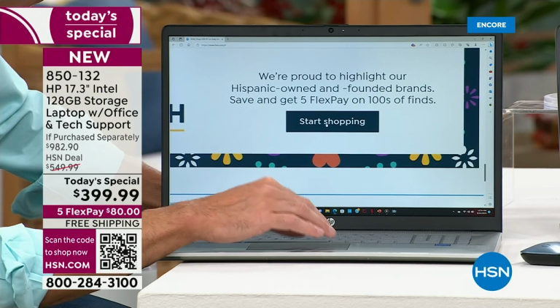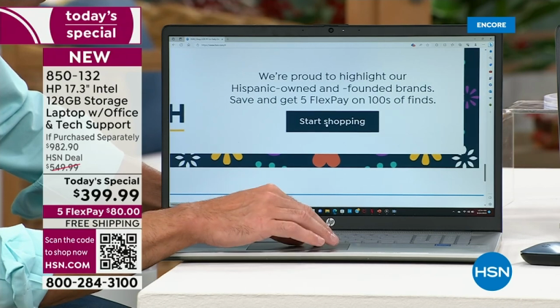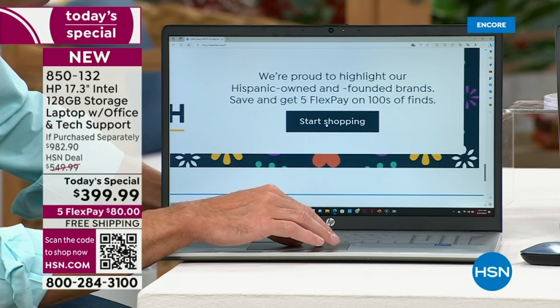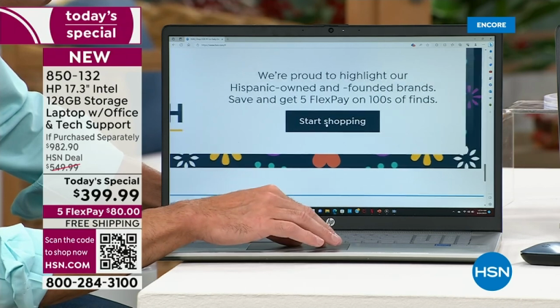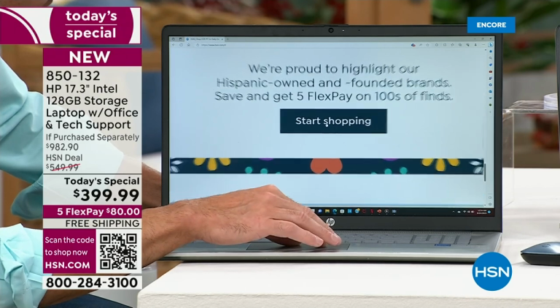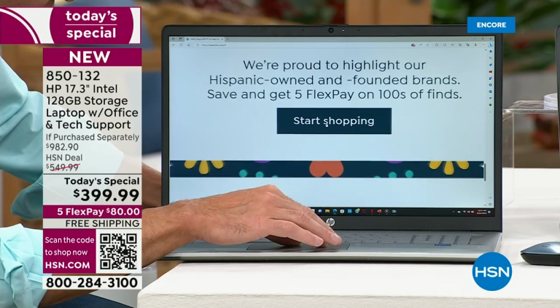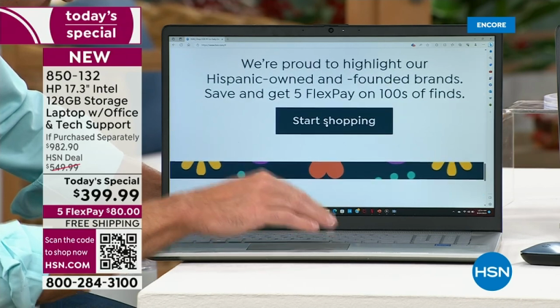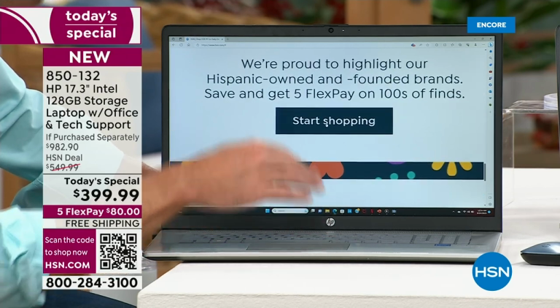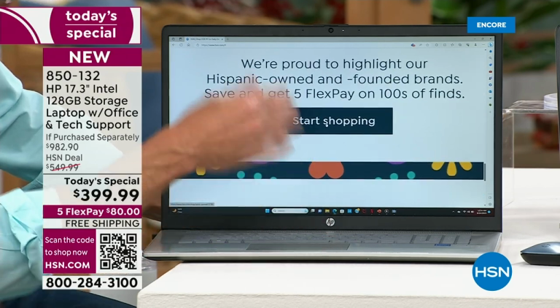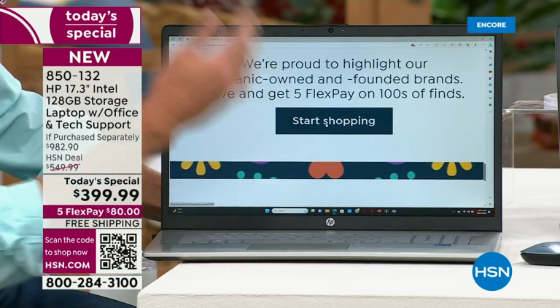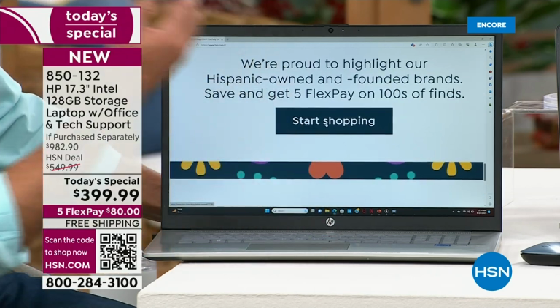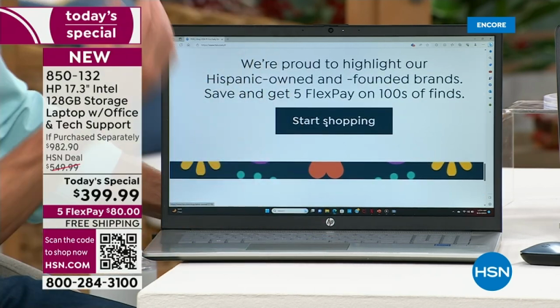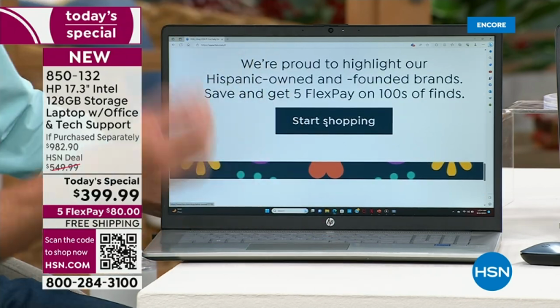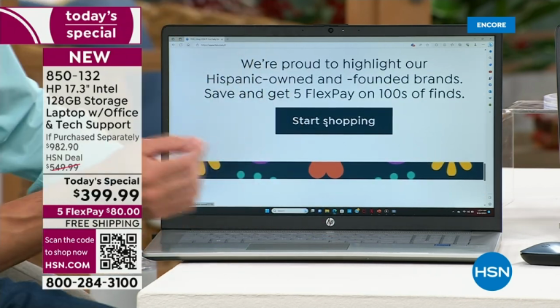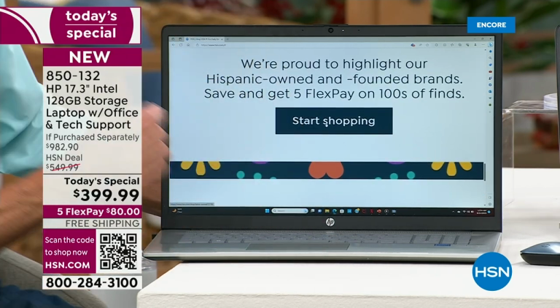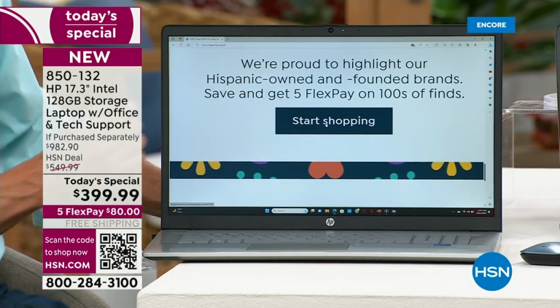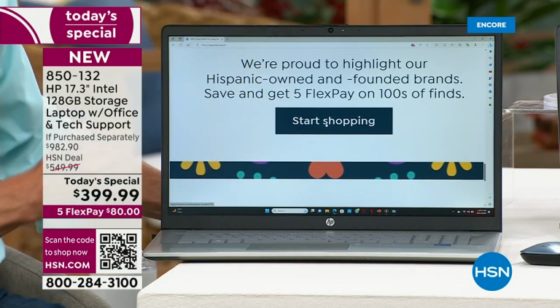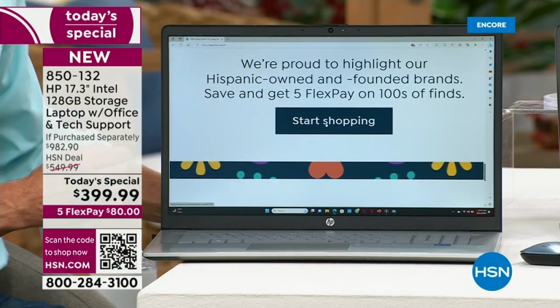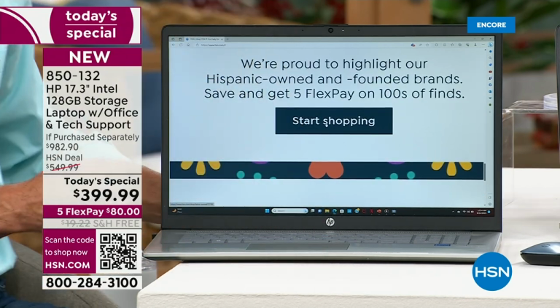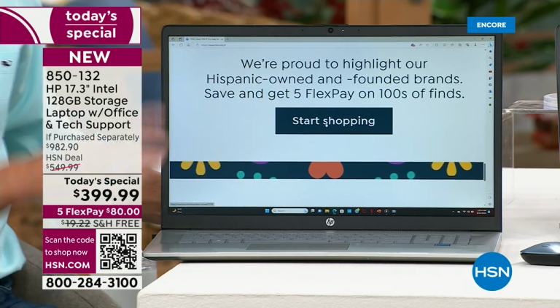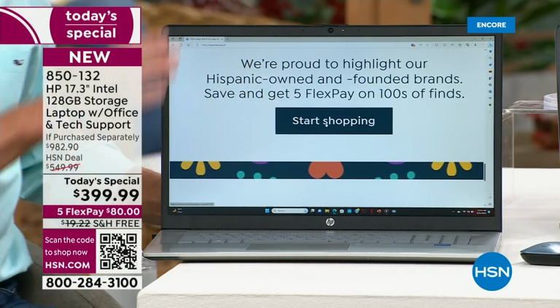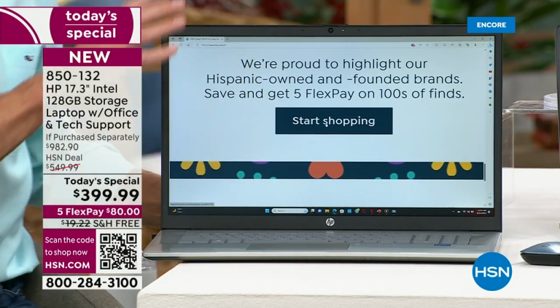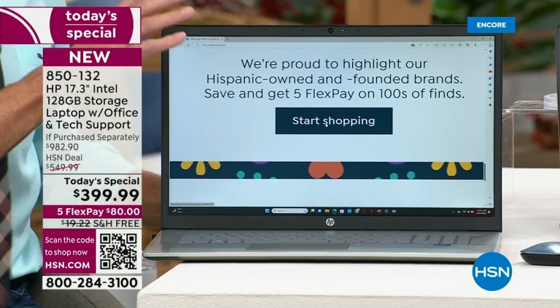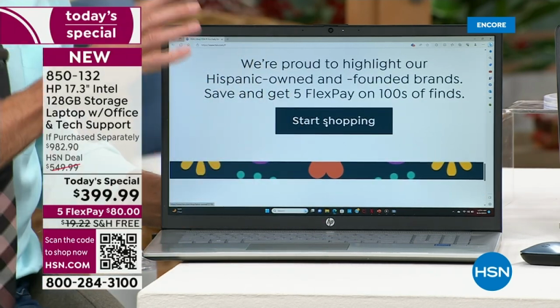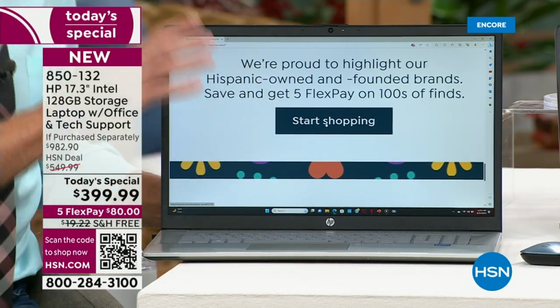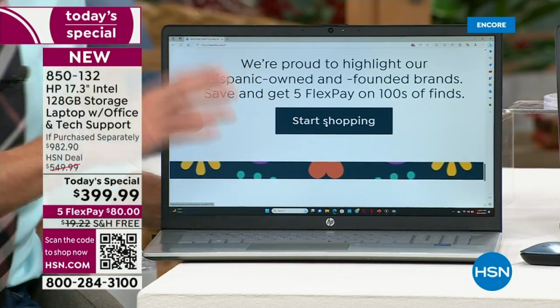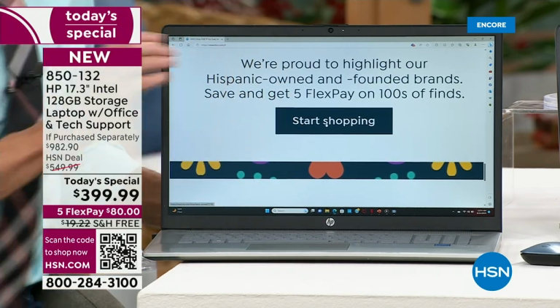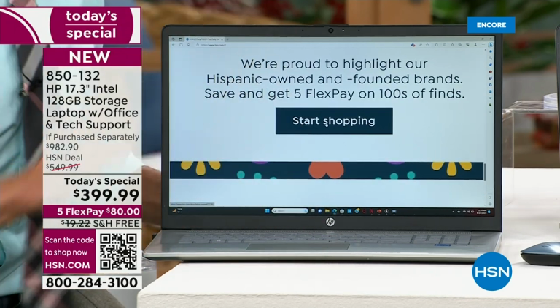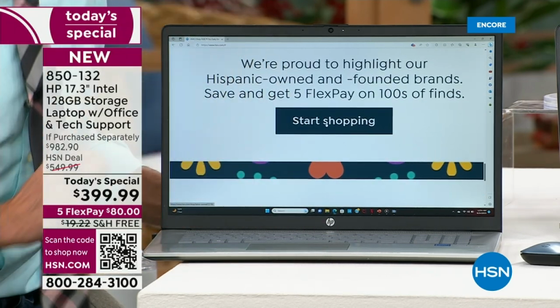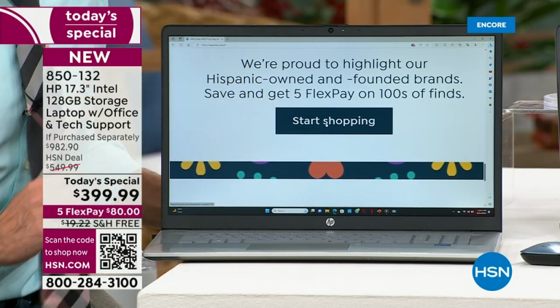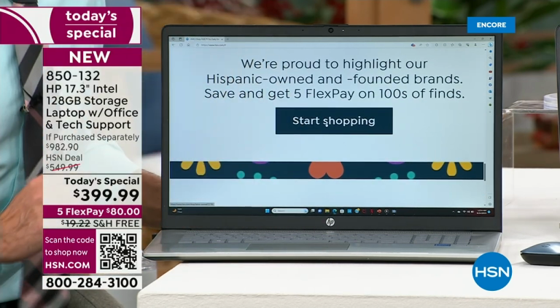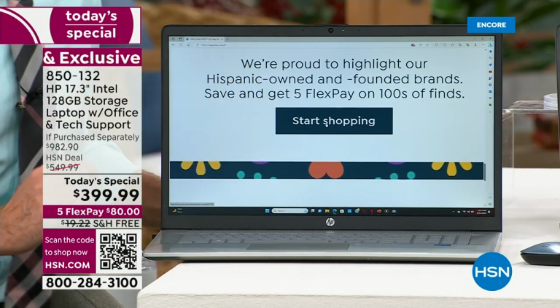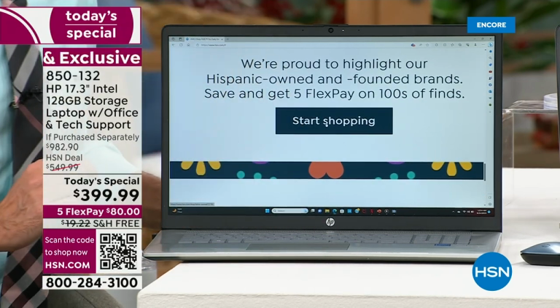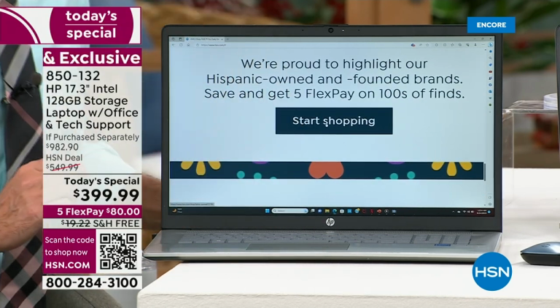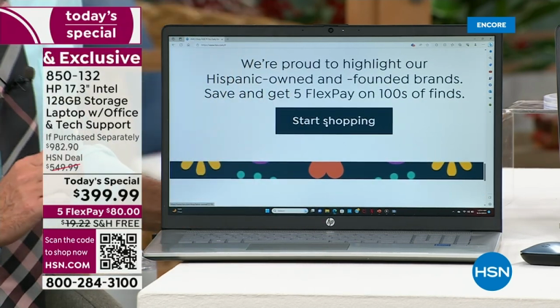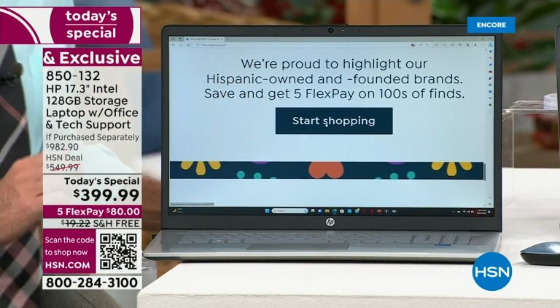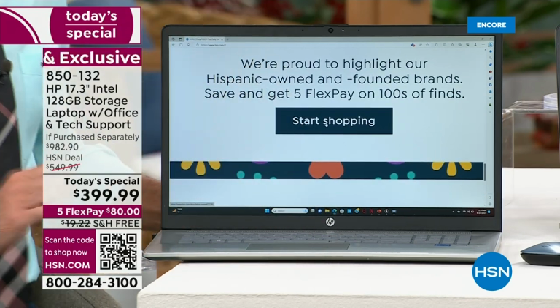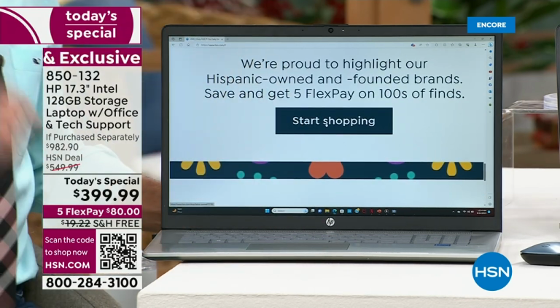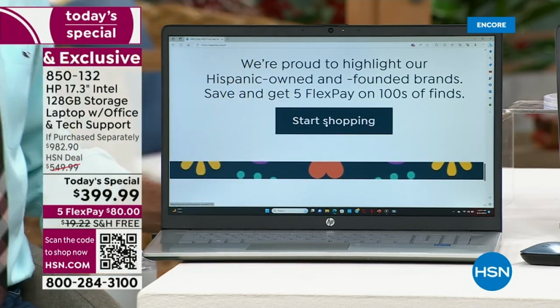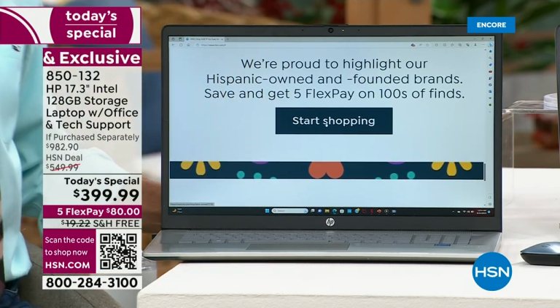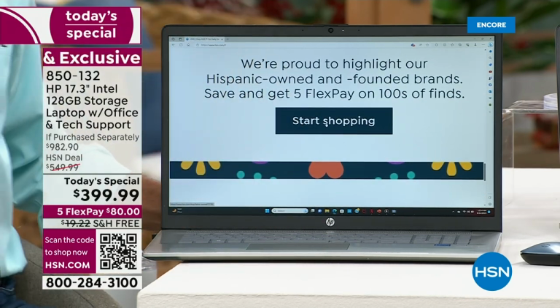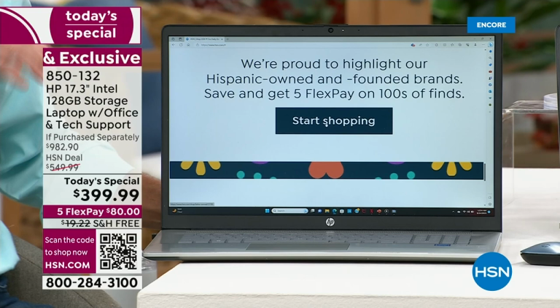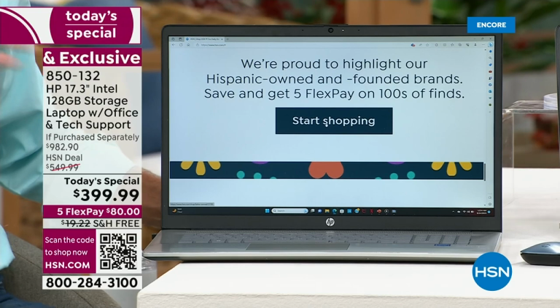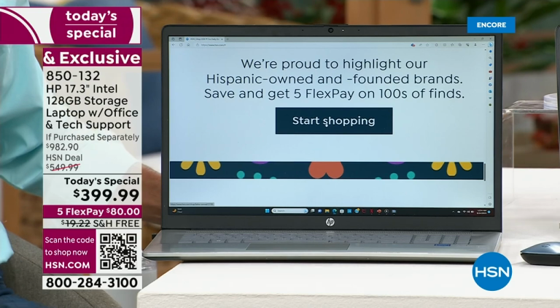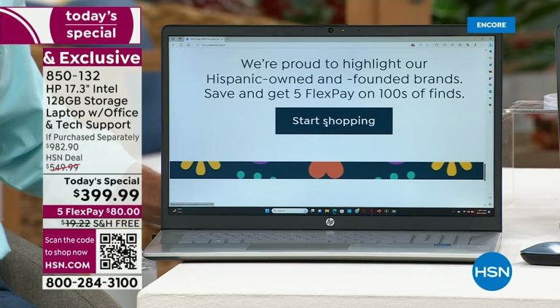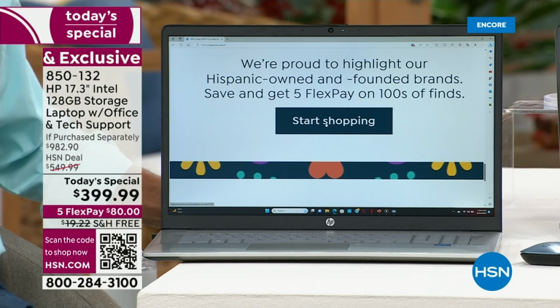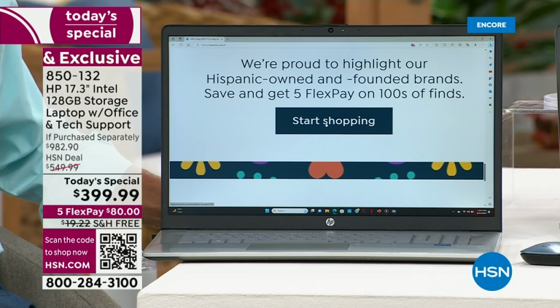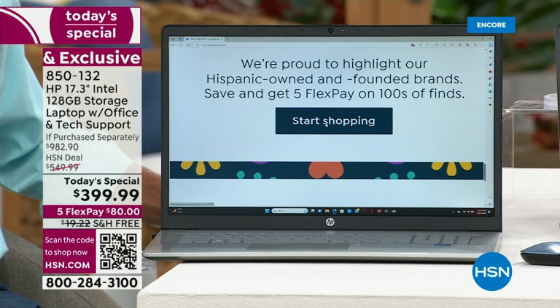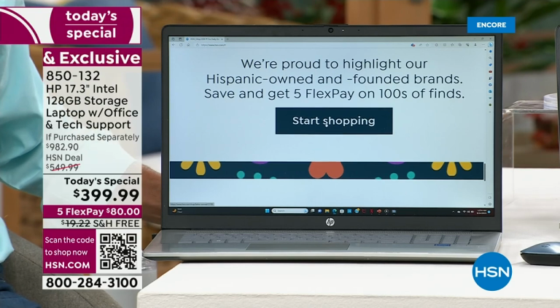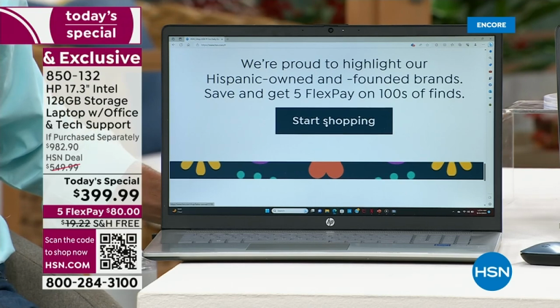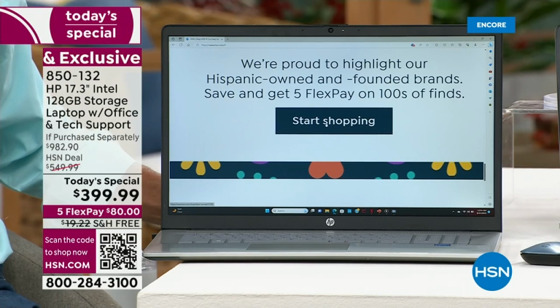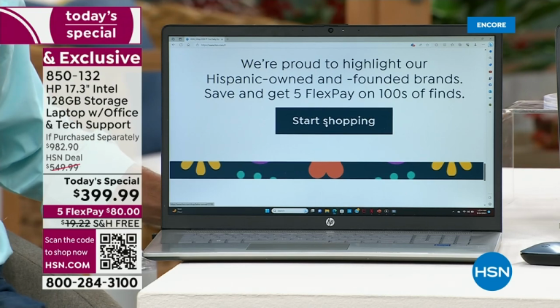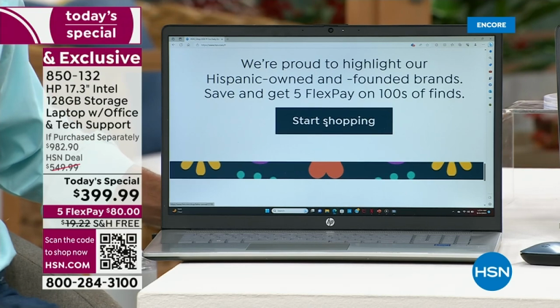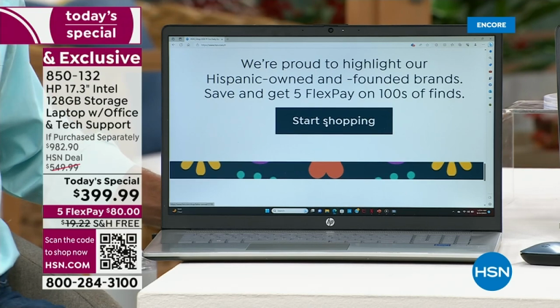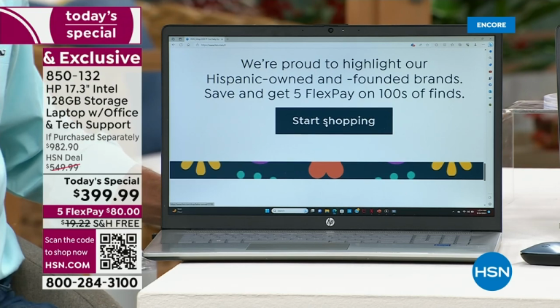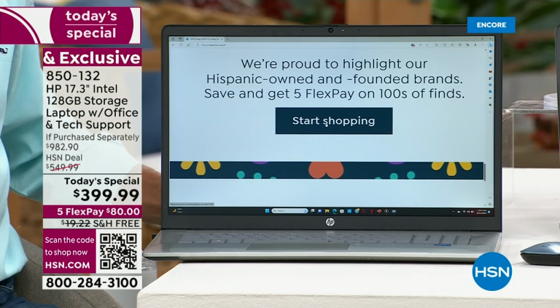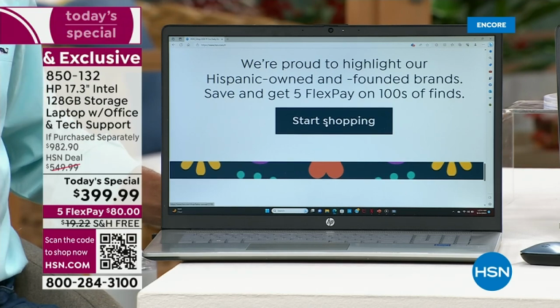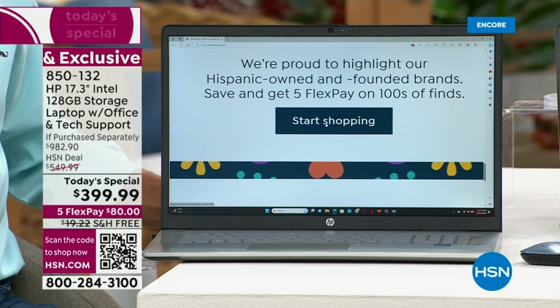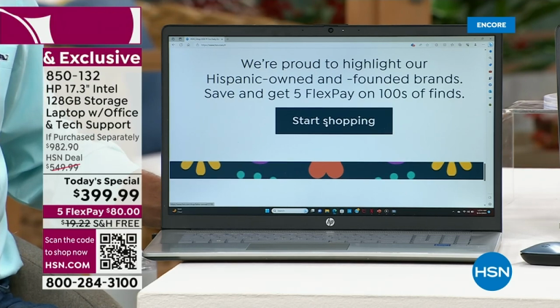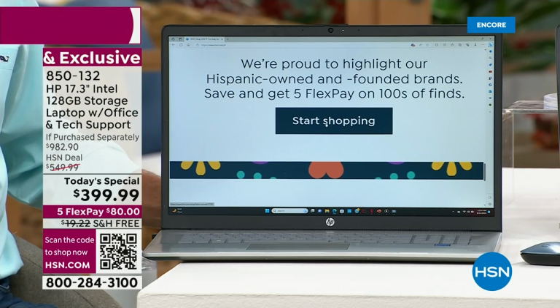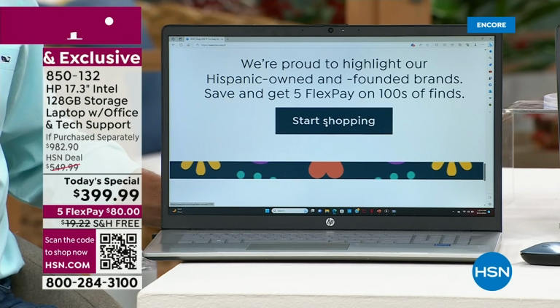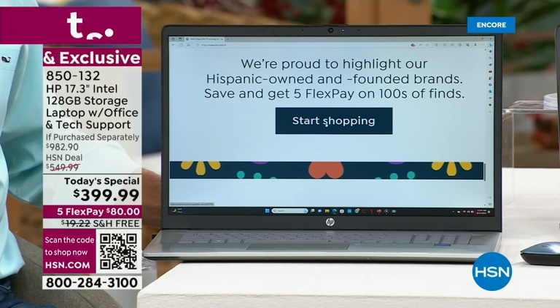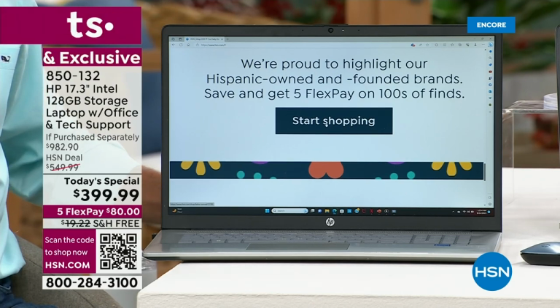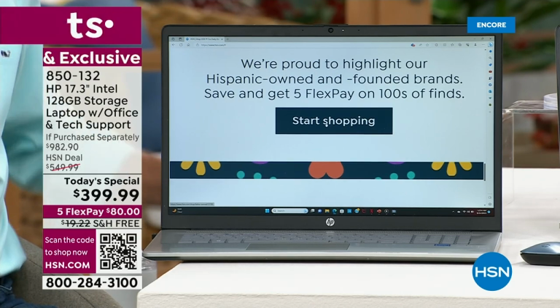It says, save and get five flex pay on hundreds of items. There's no such thing as small print — you don't have to put your reading glasses on, you don't have to squint.